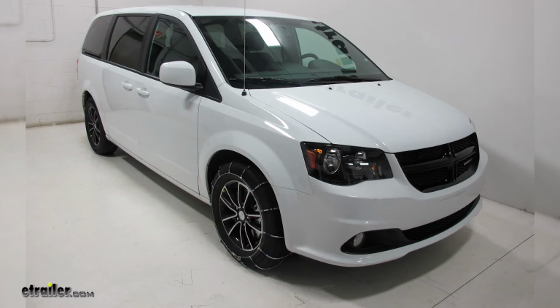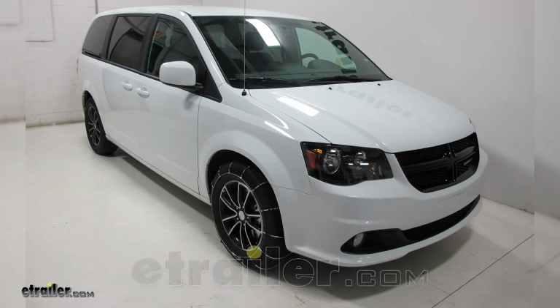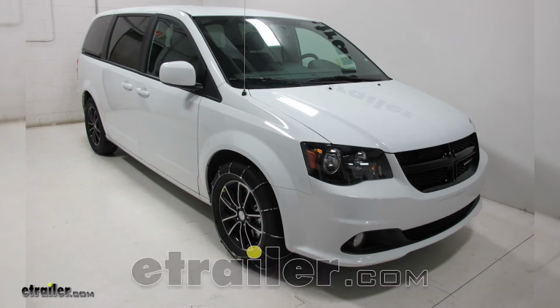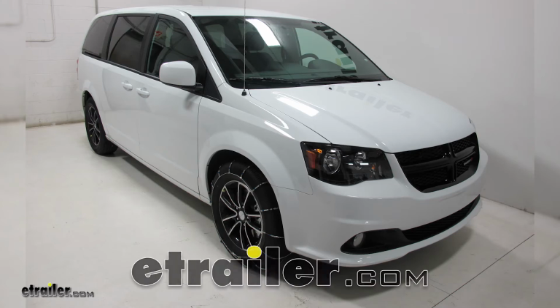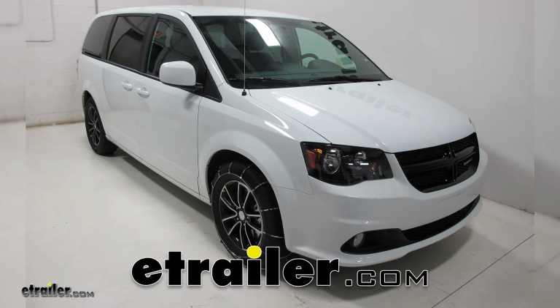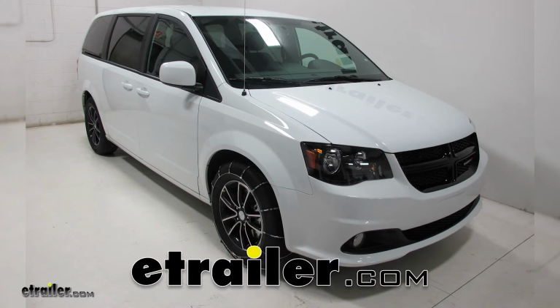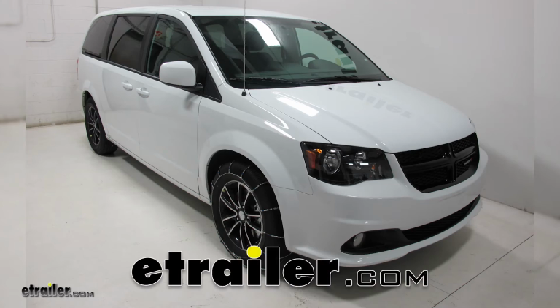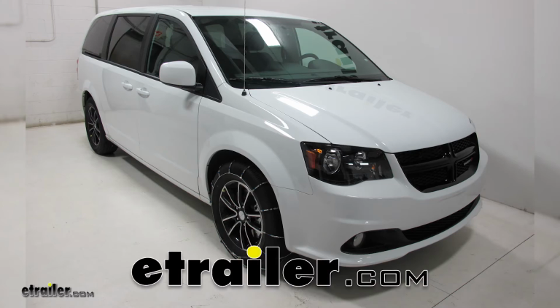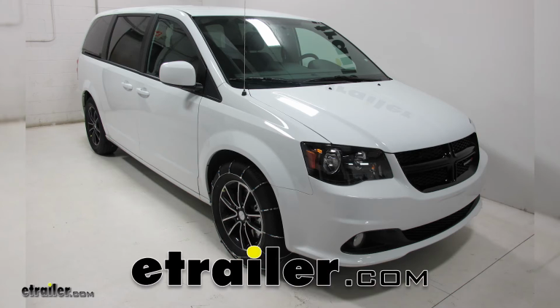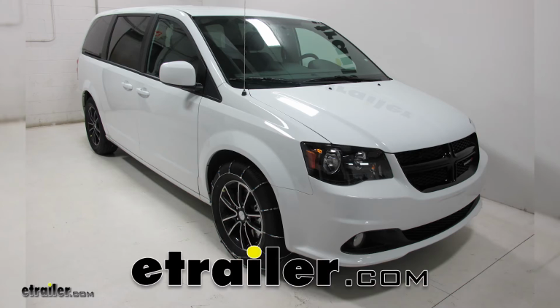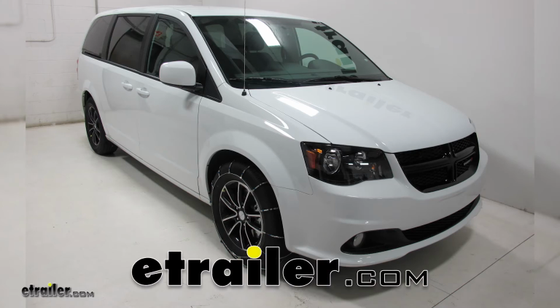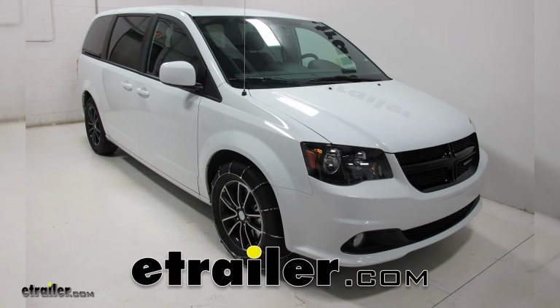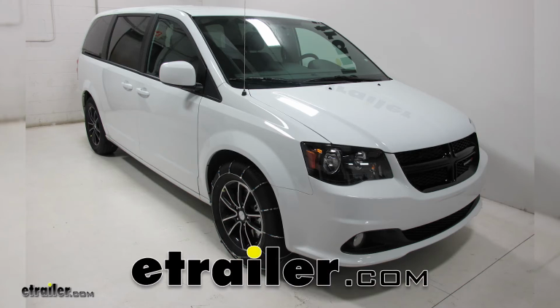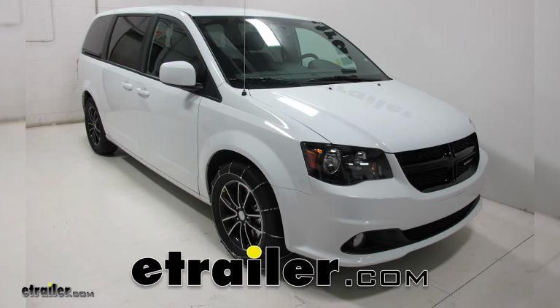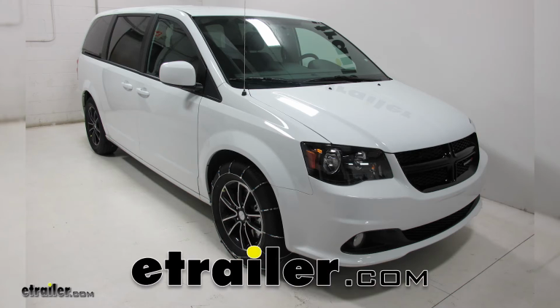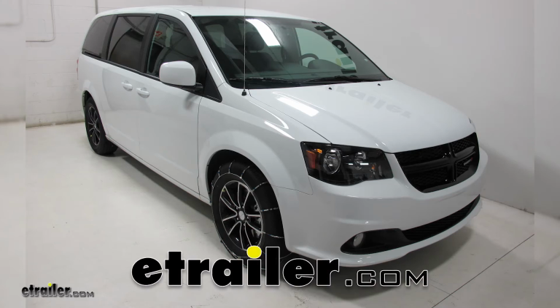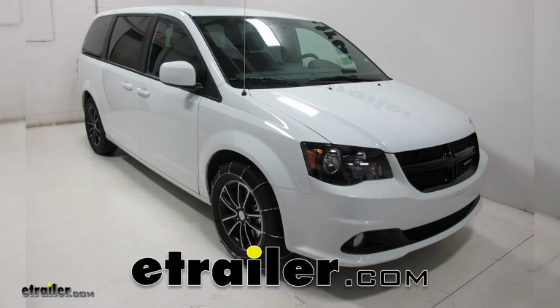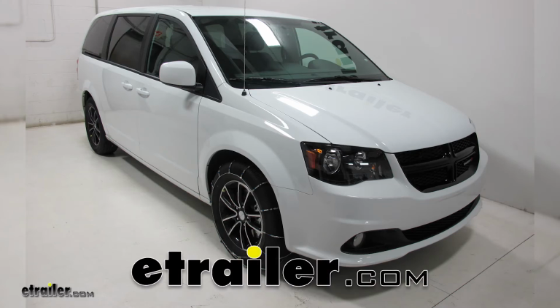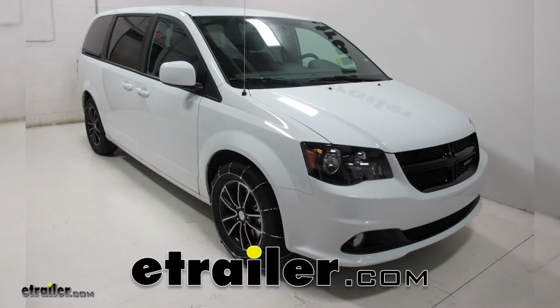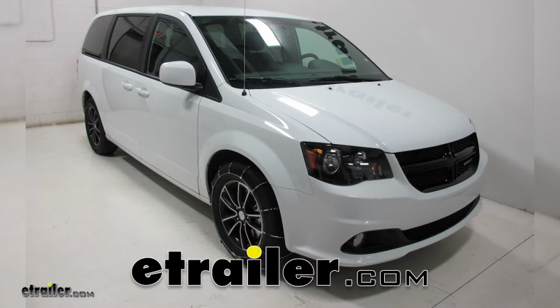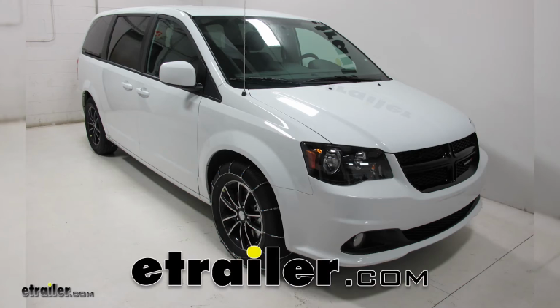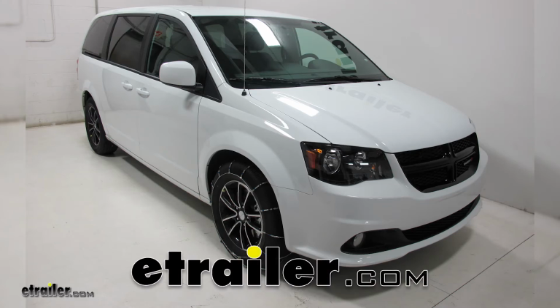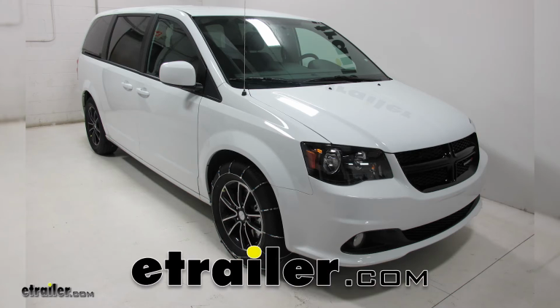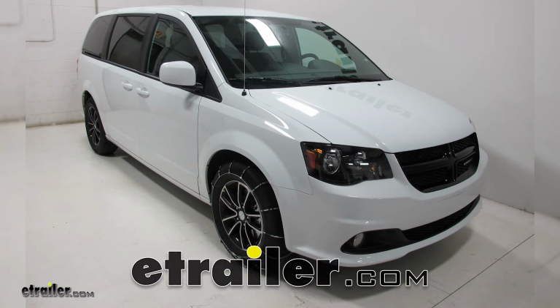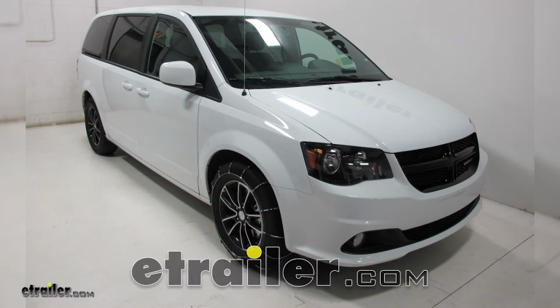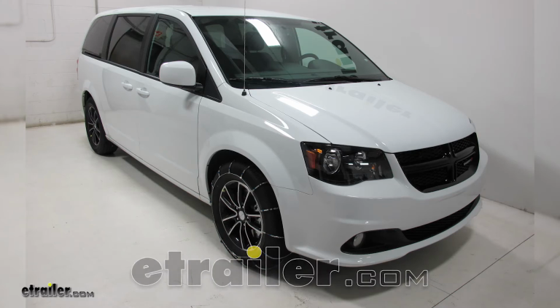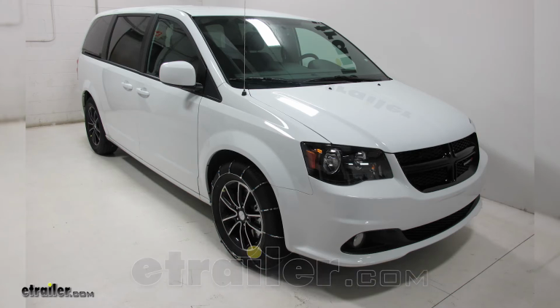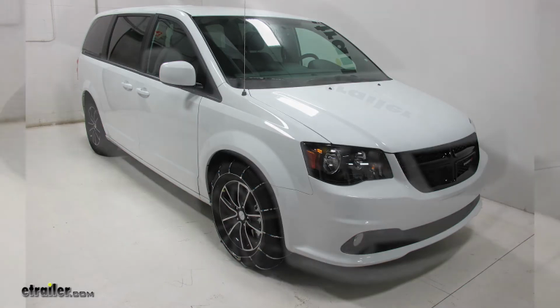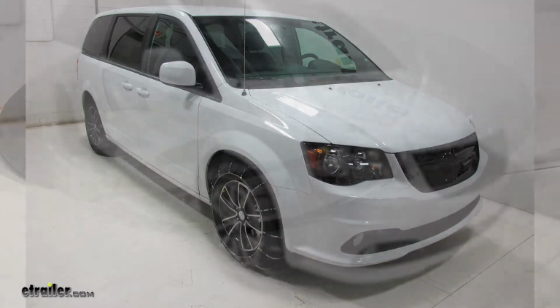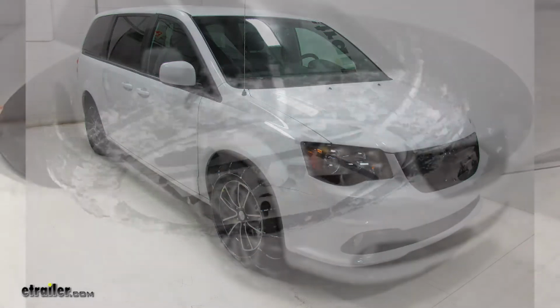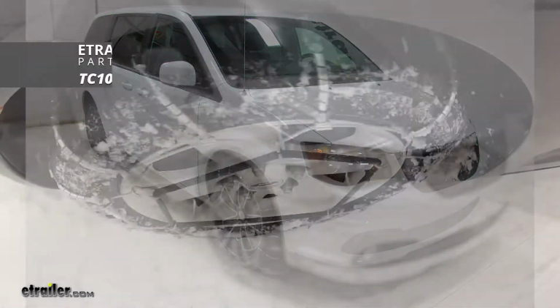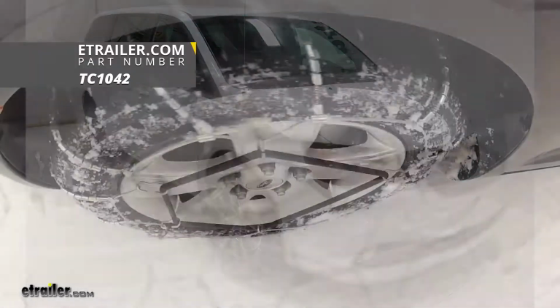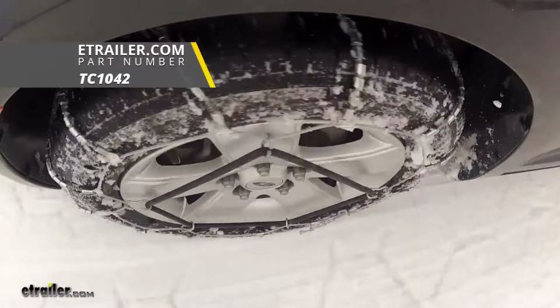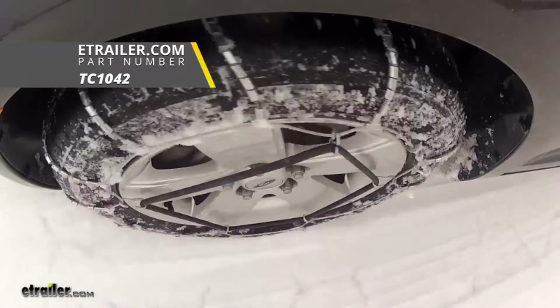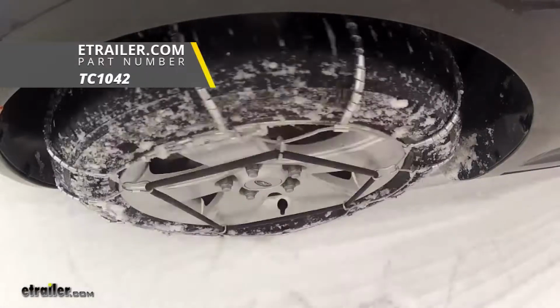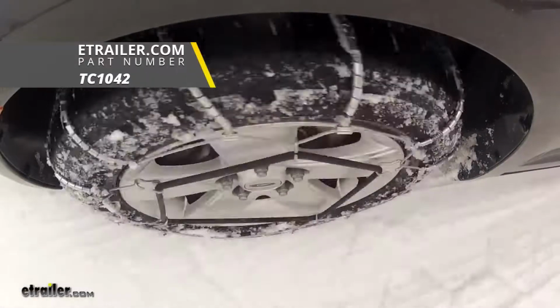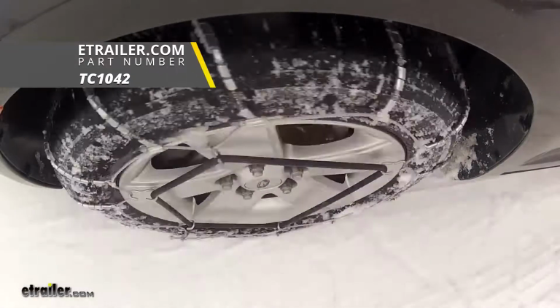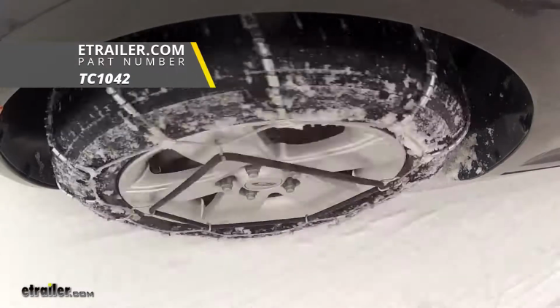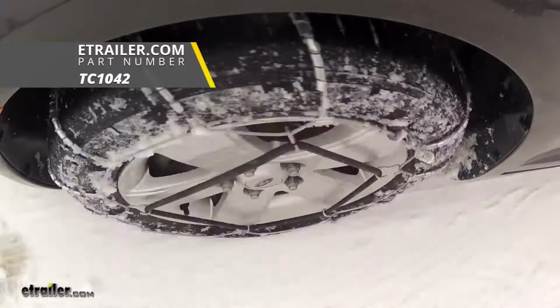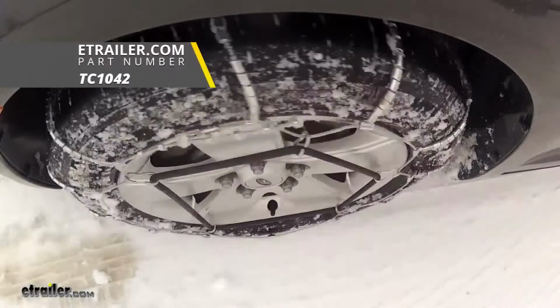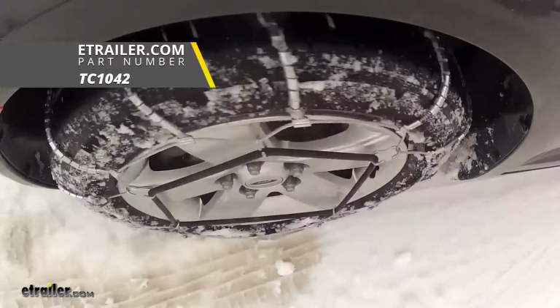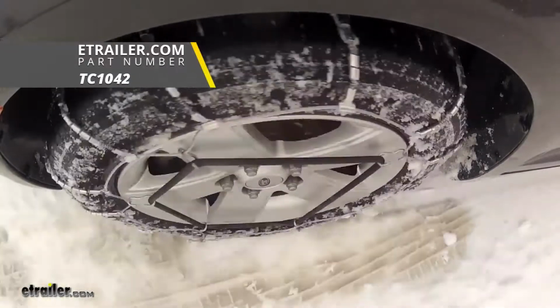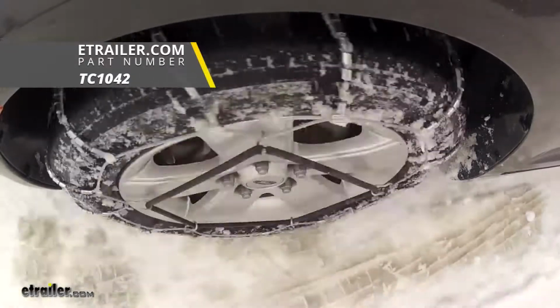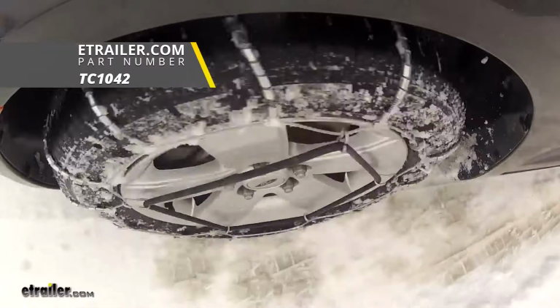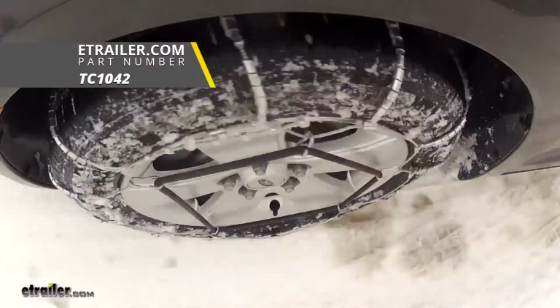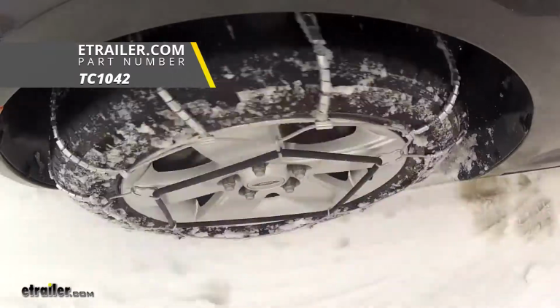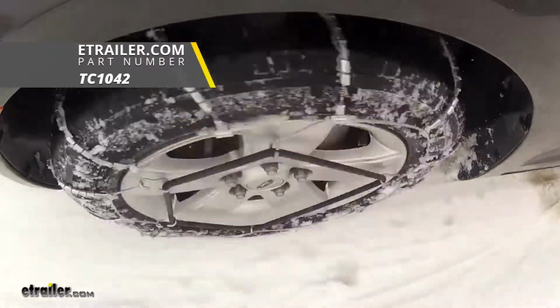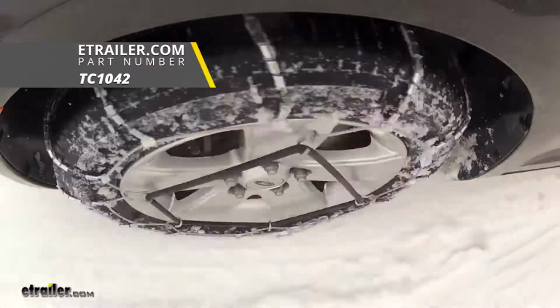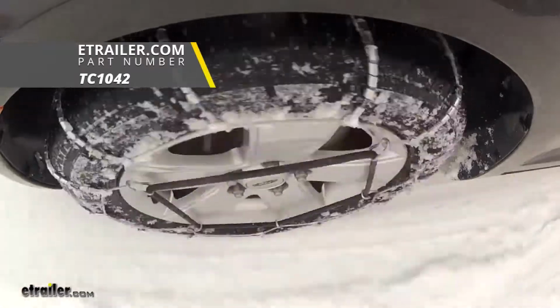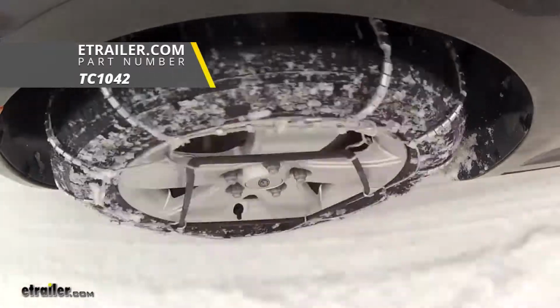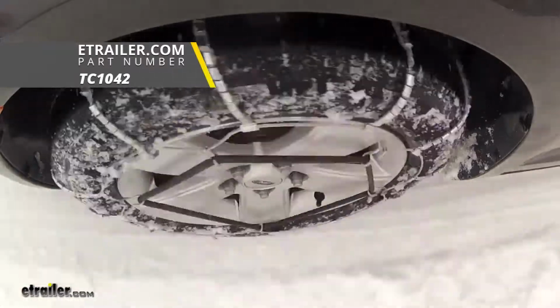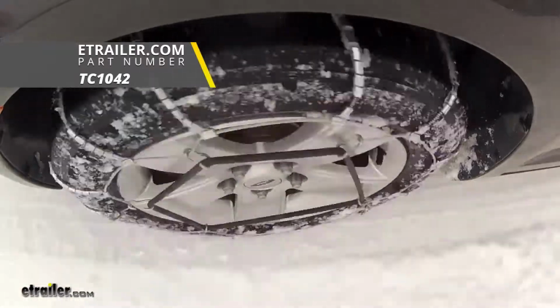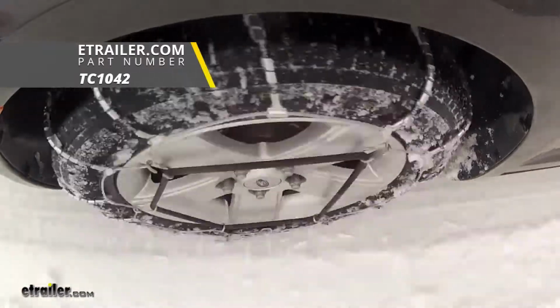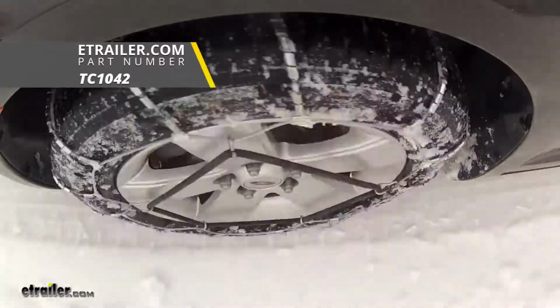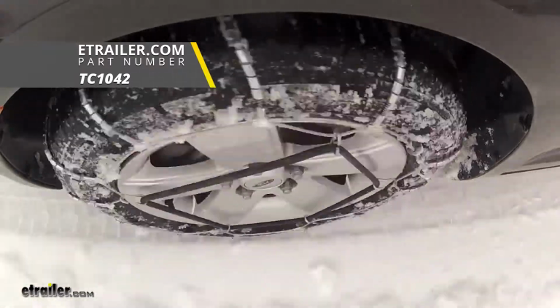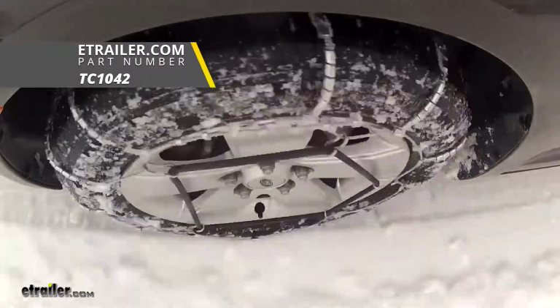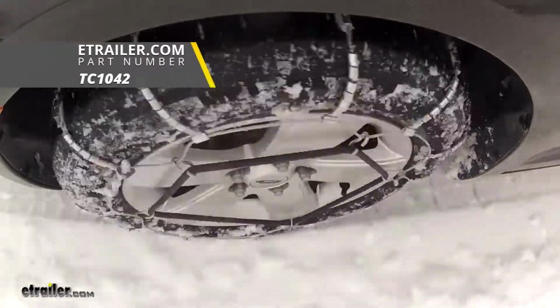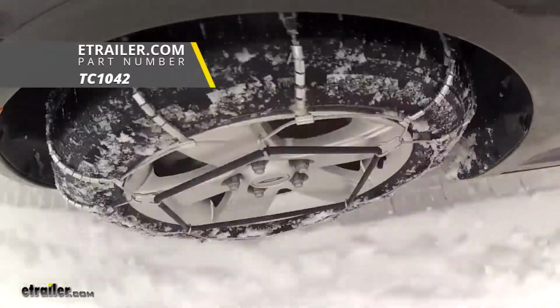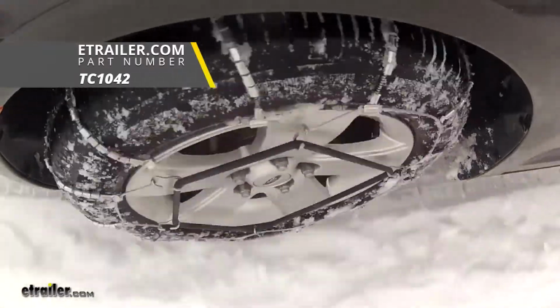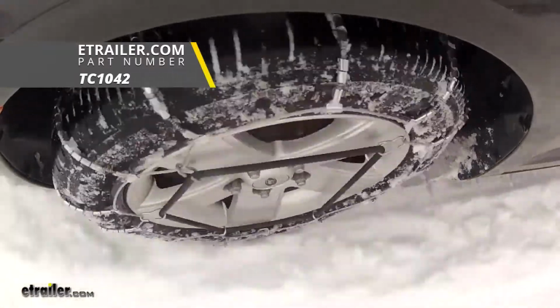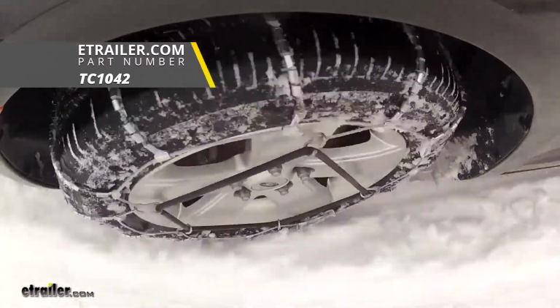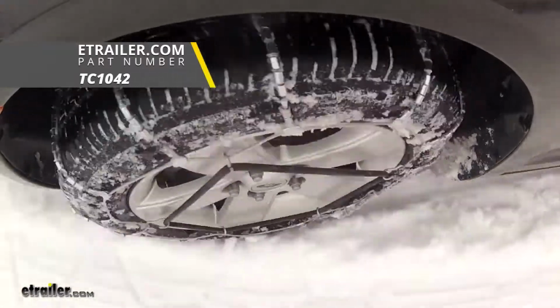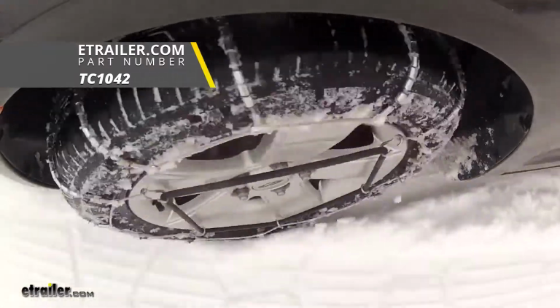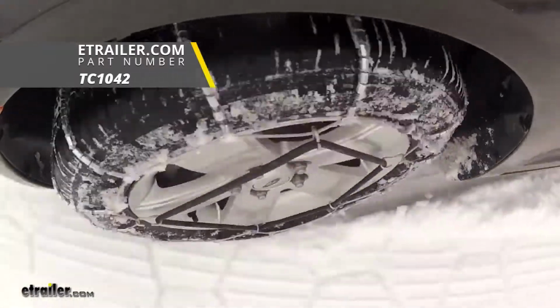Today in our 2018 Dodge Grand Caravan we're going to be test fitting the Titan Chain Cable Snow Tire Chains, part number TC1042.